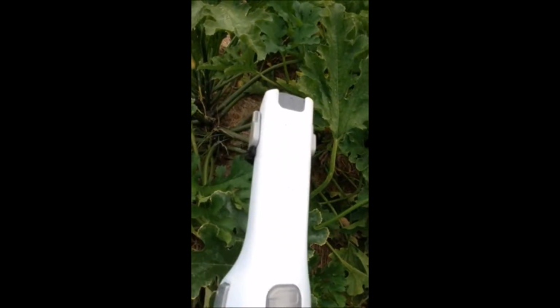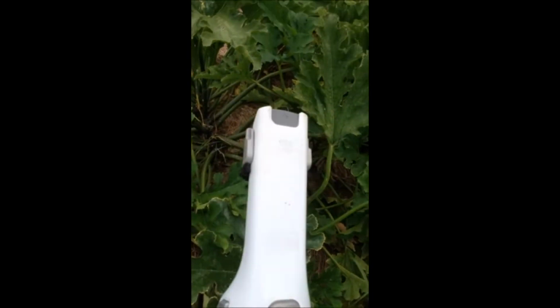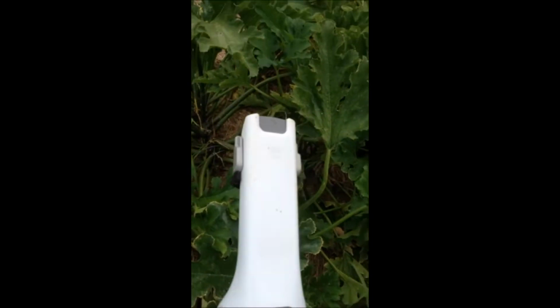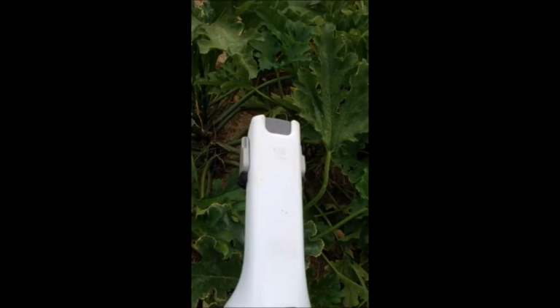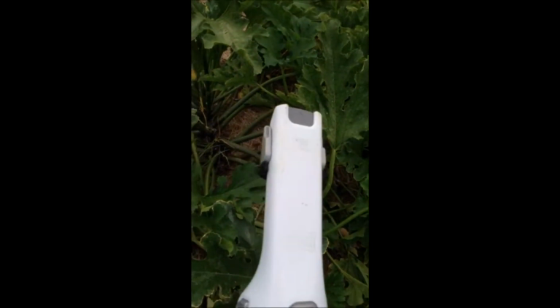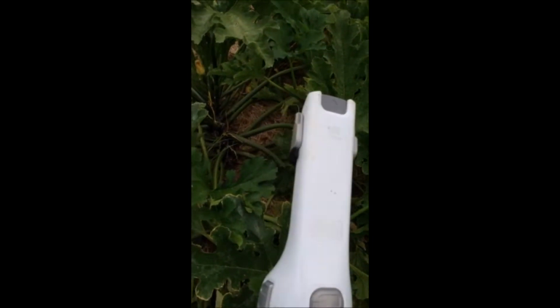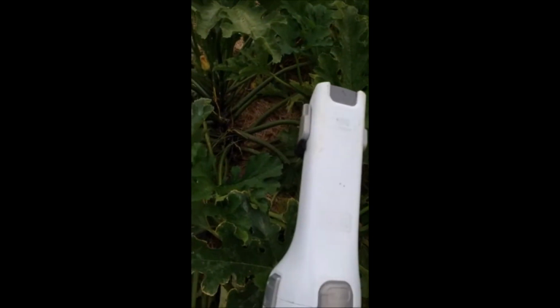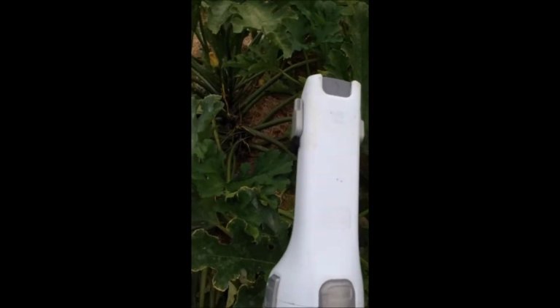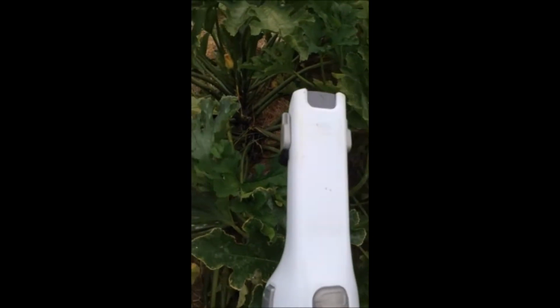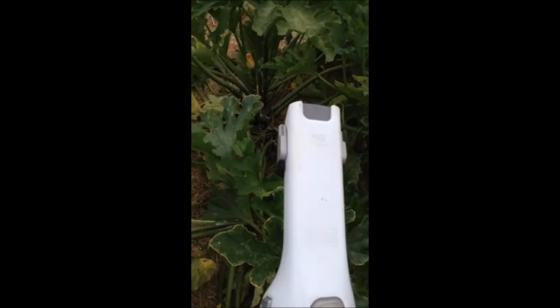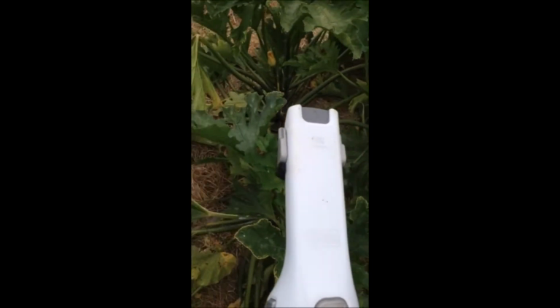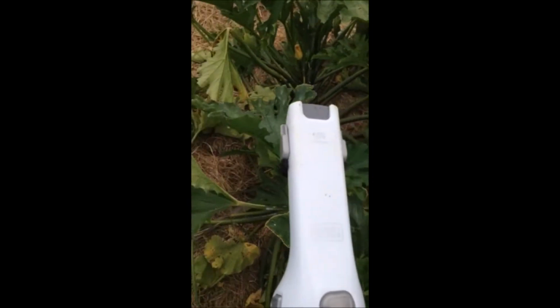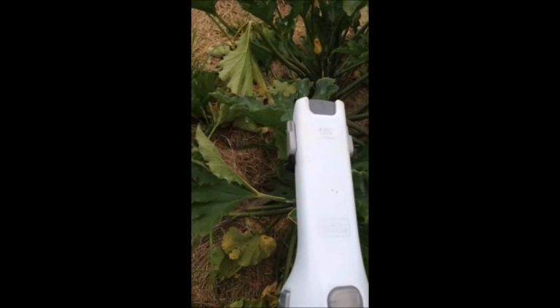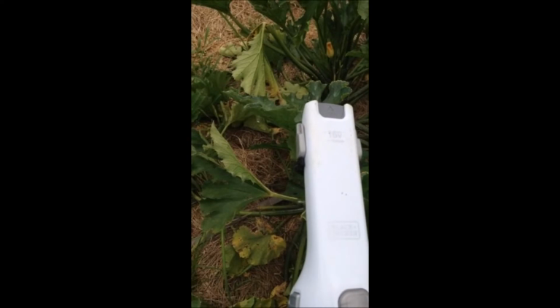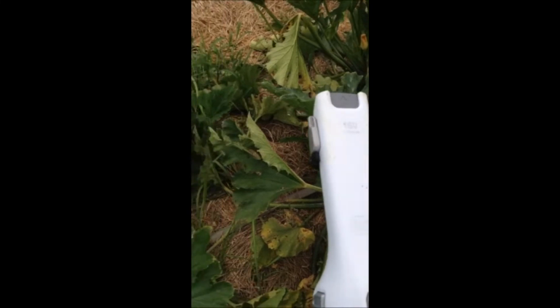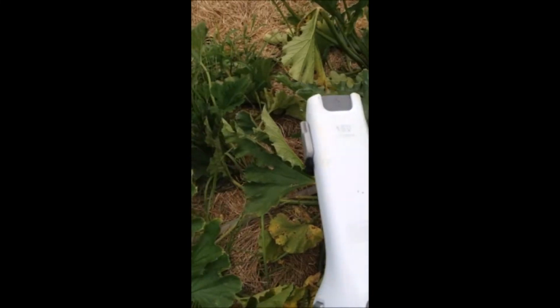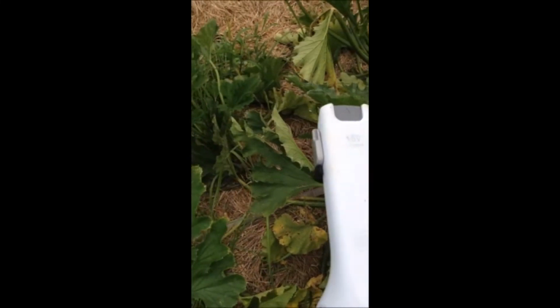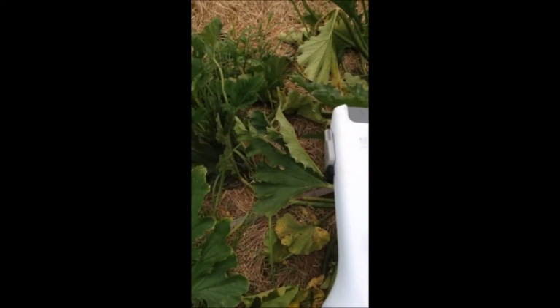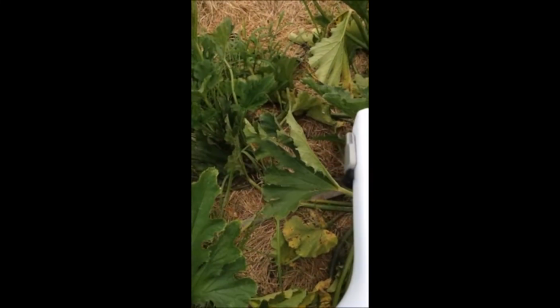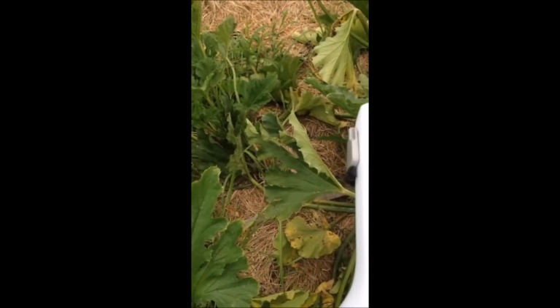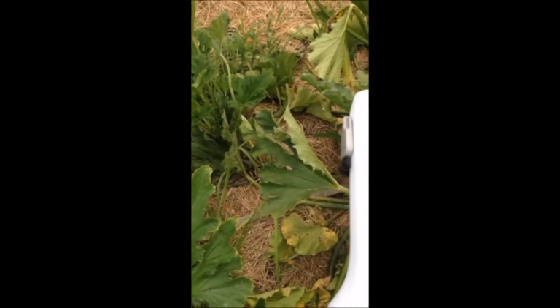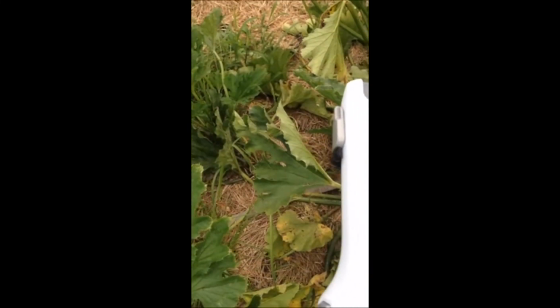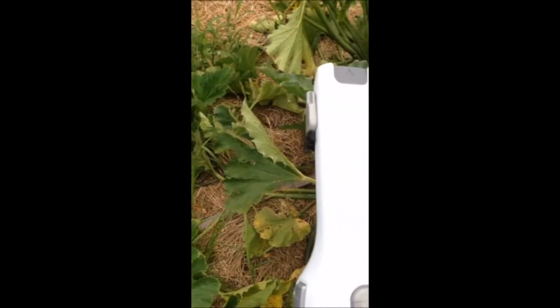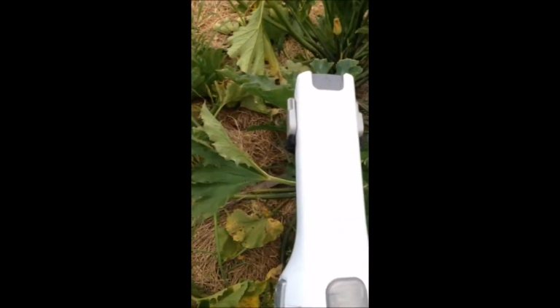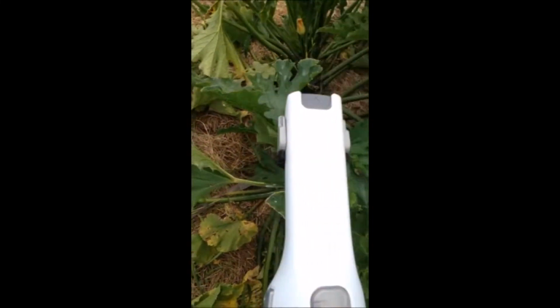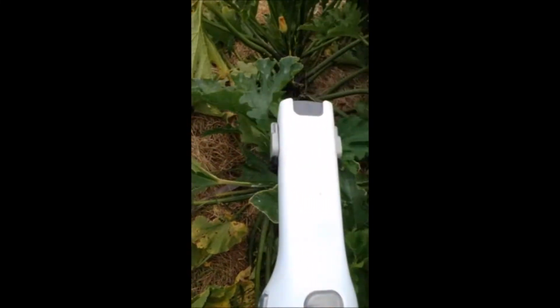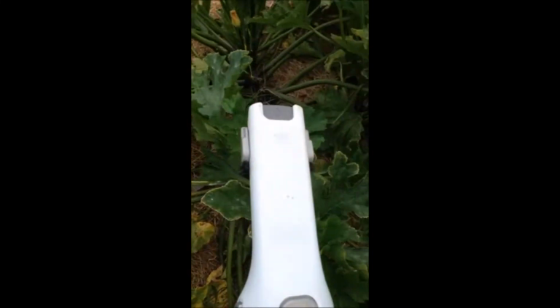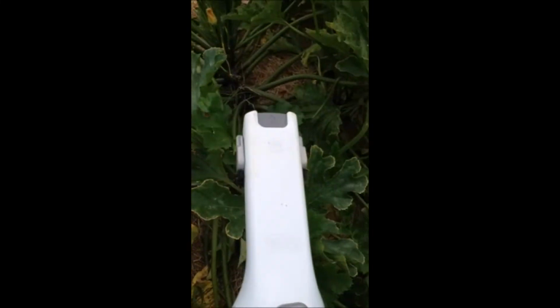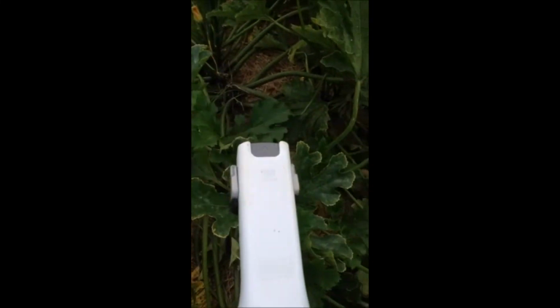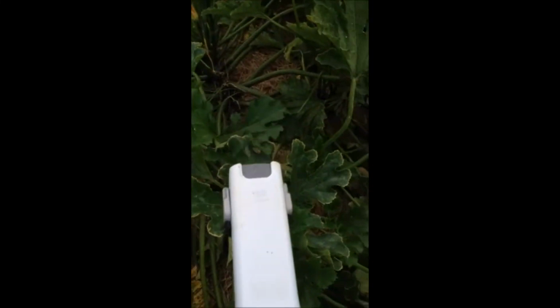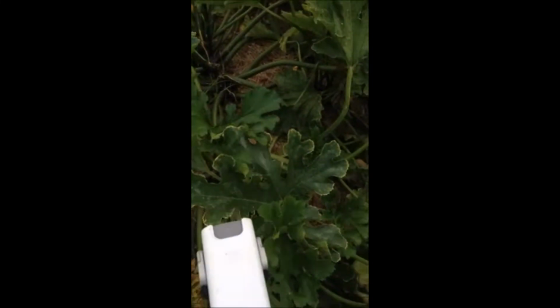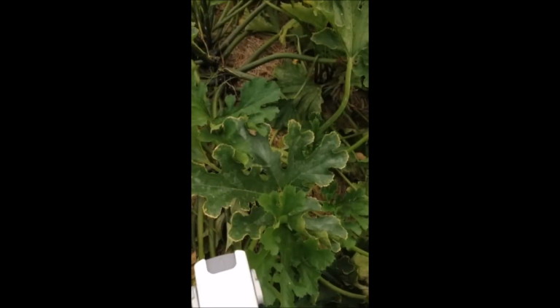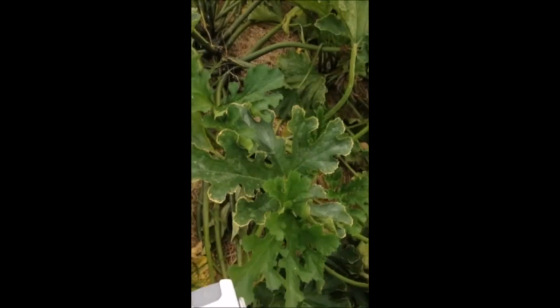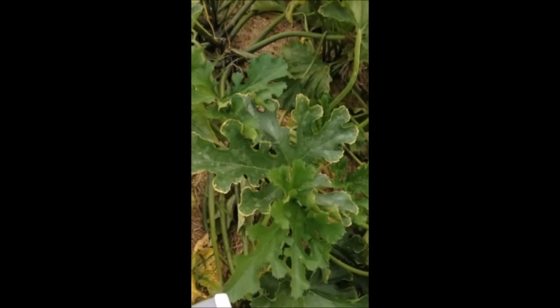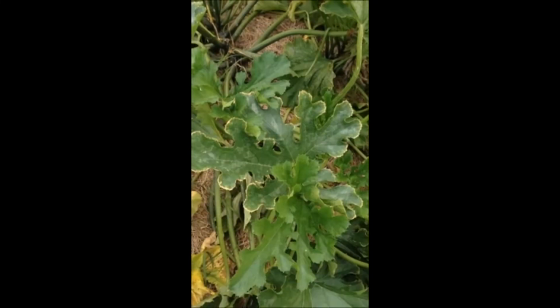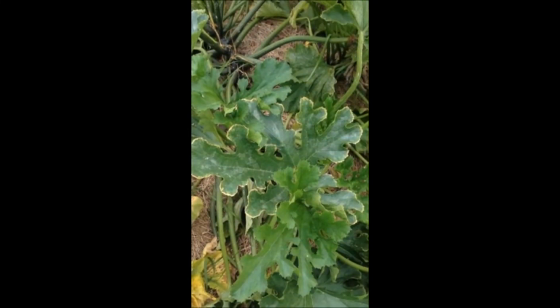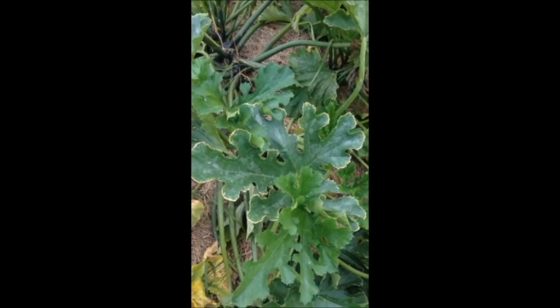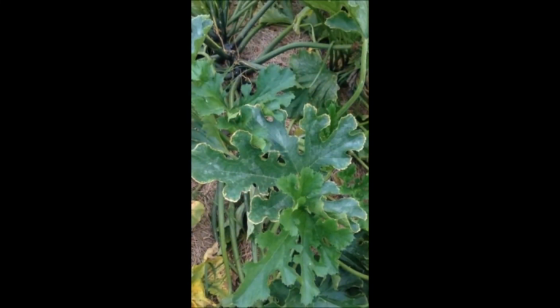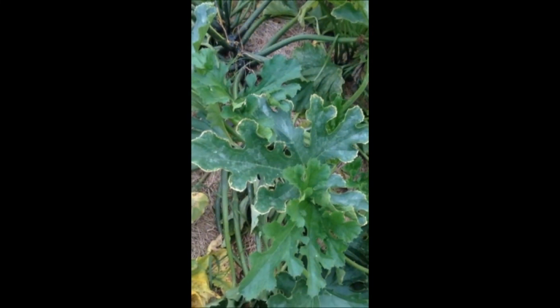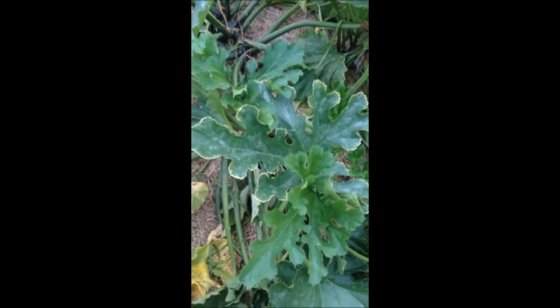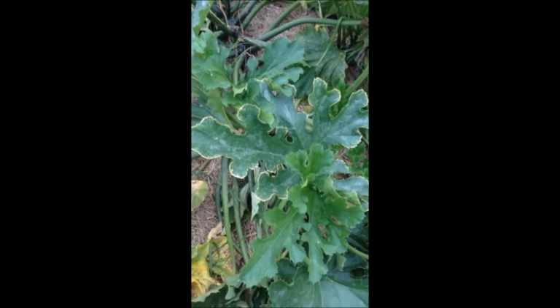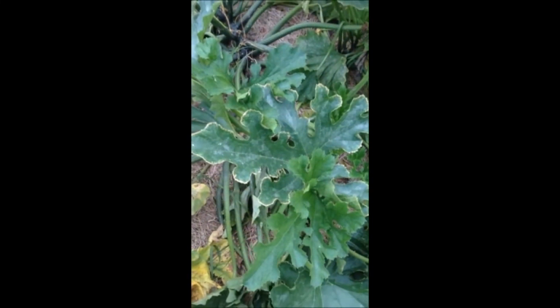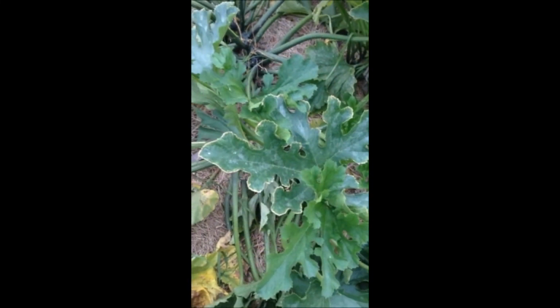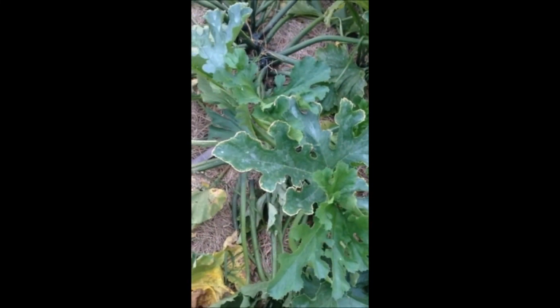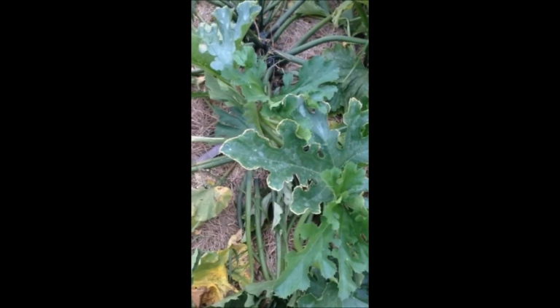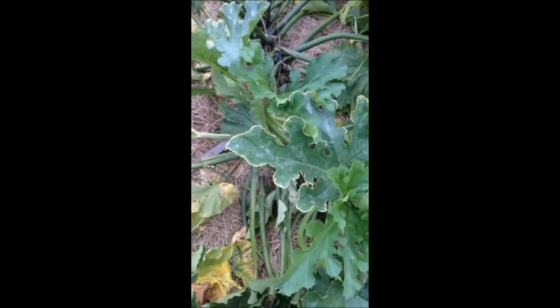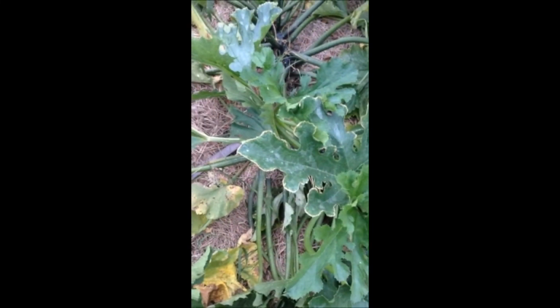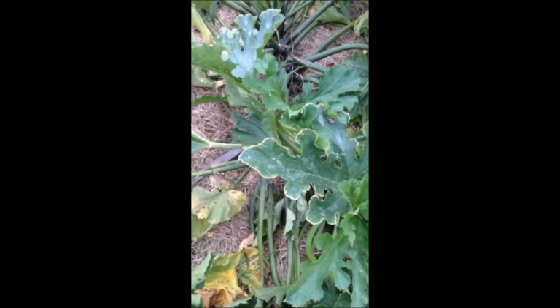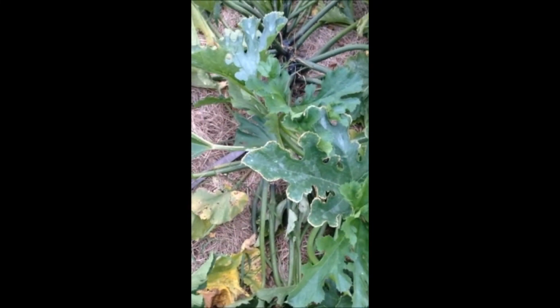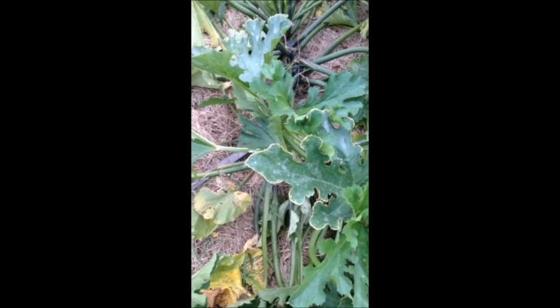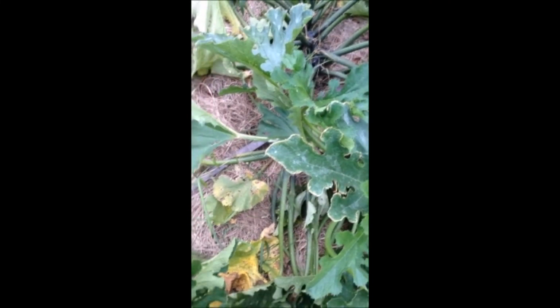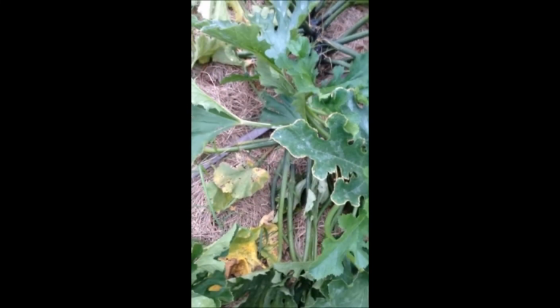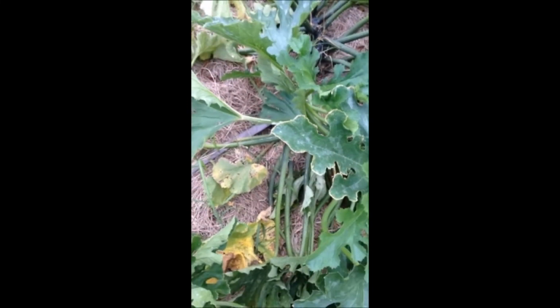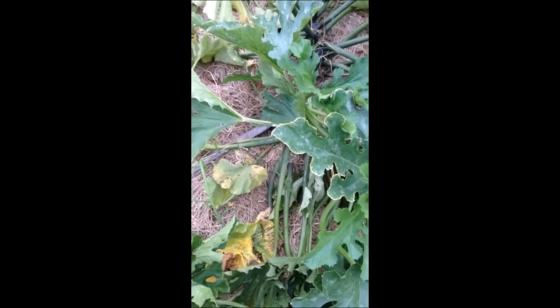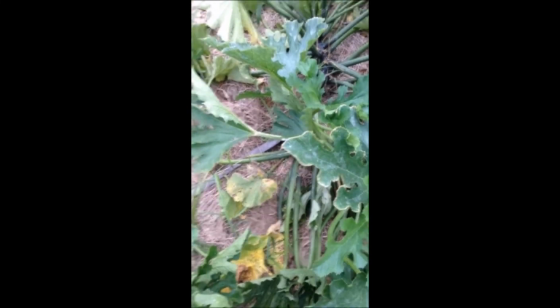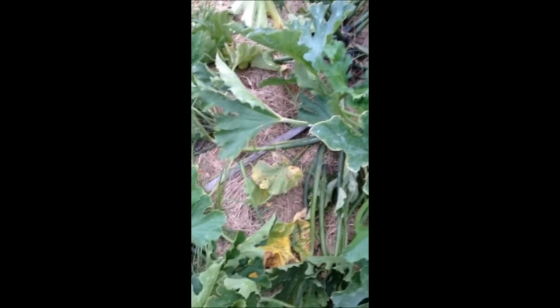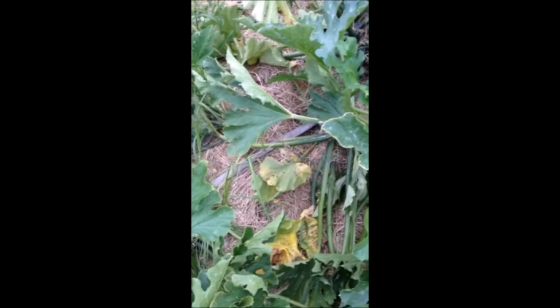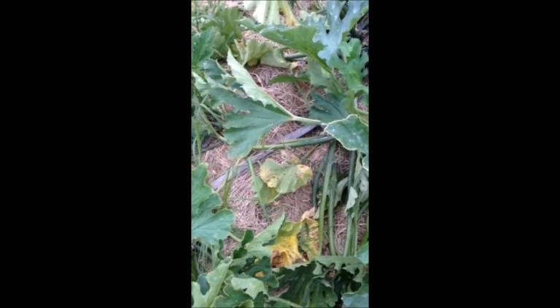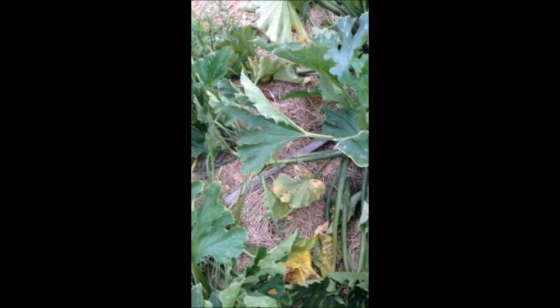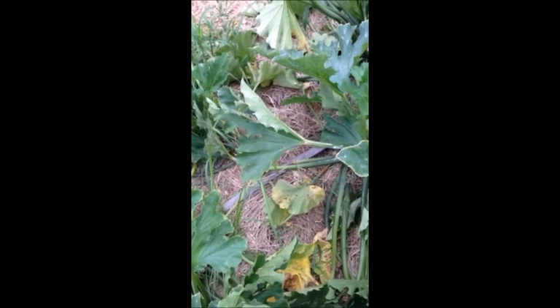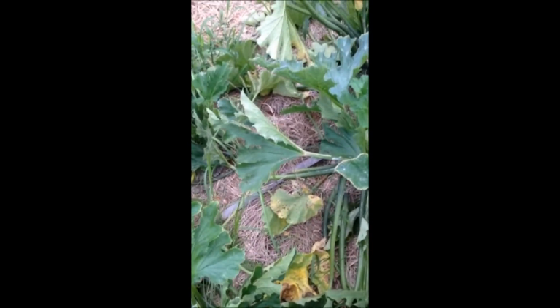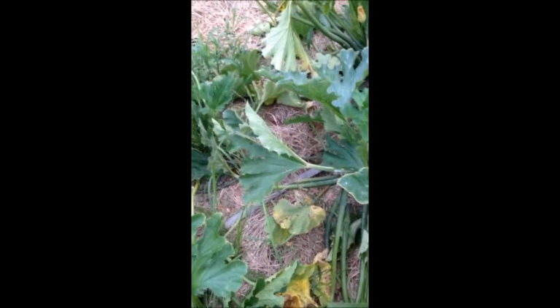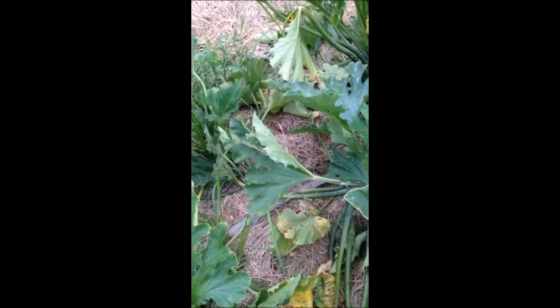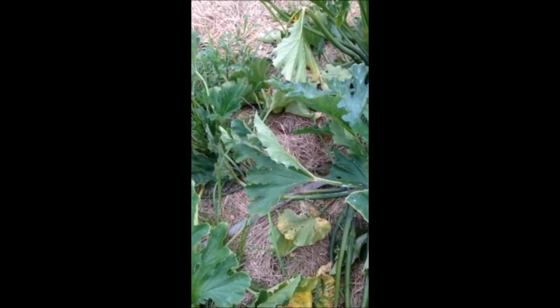I've lost my plants by May every year. This is the first year I've had them this long. I'm really glad for this vacuum cleaner in my garden.